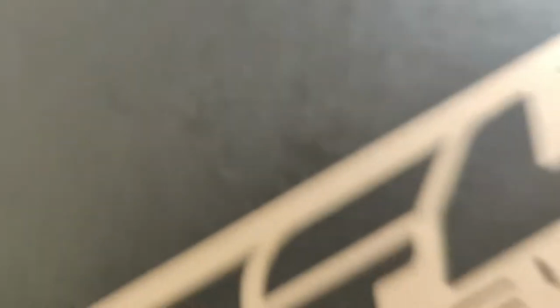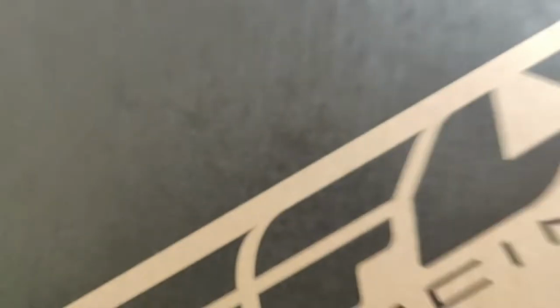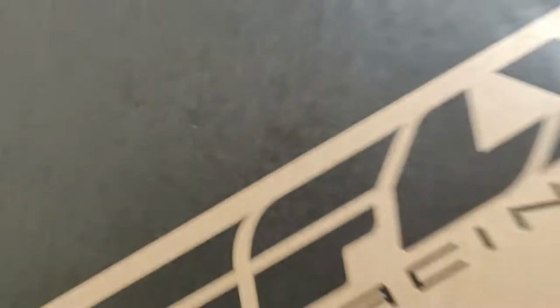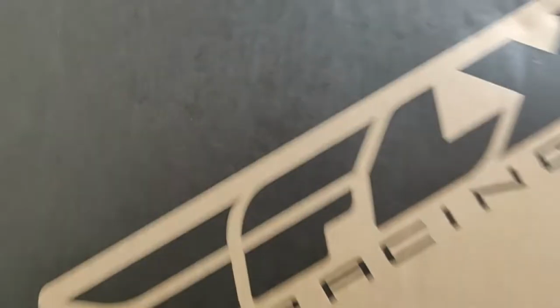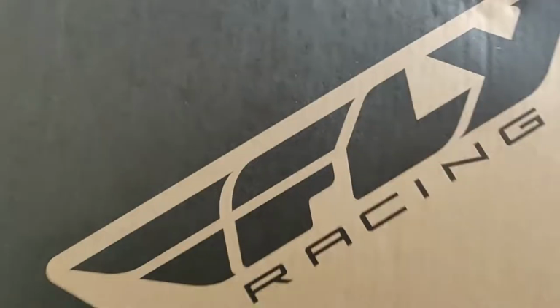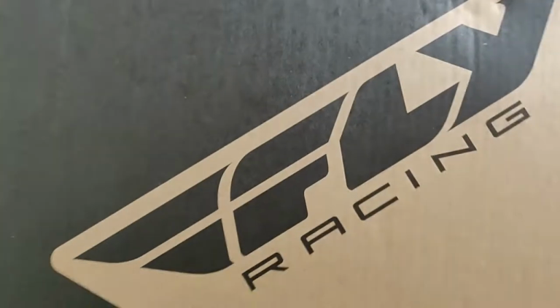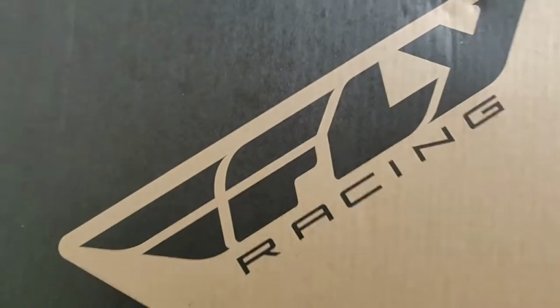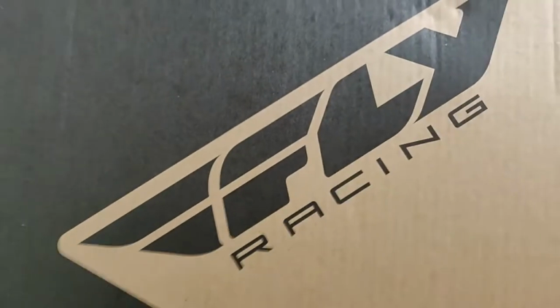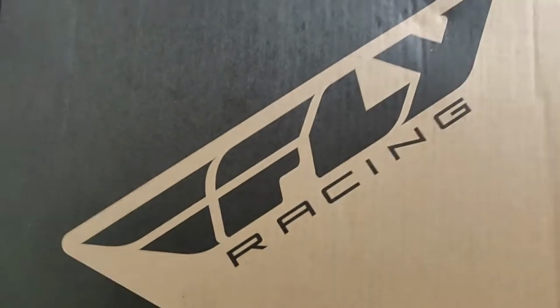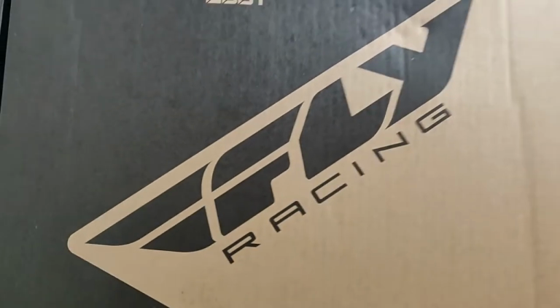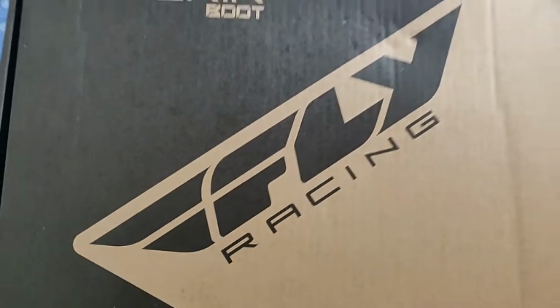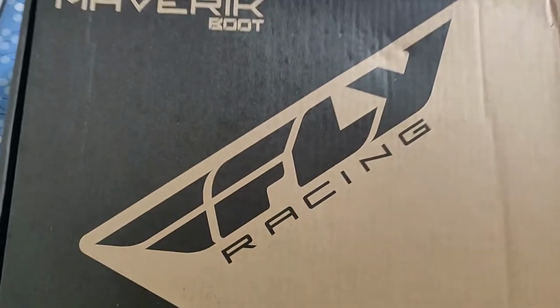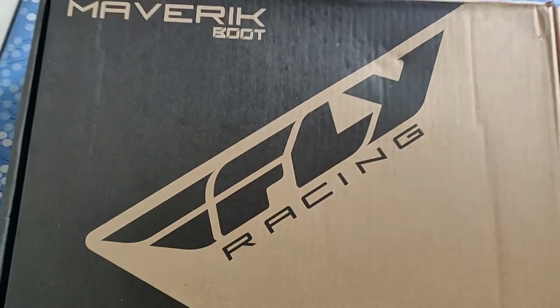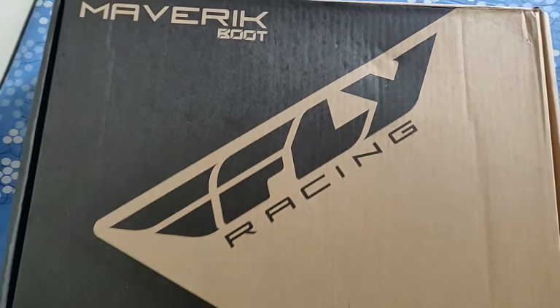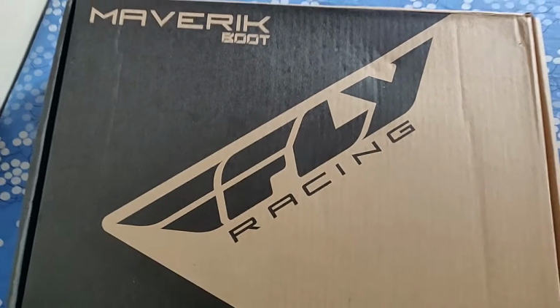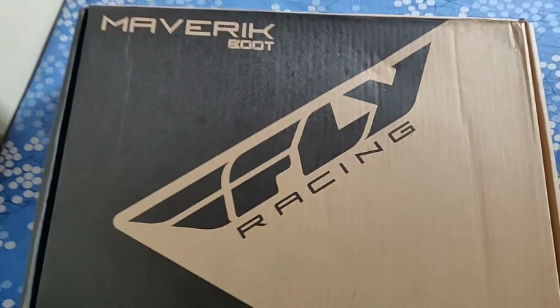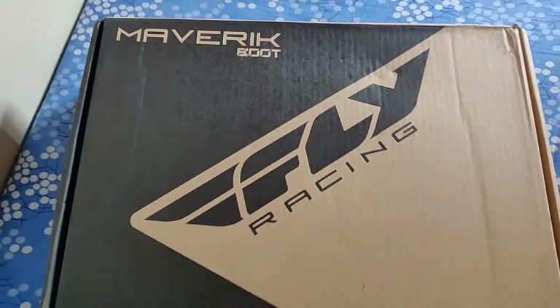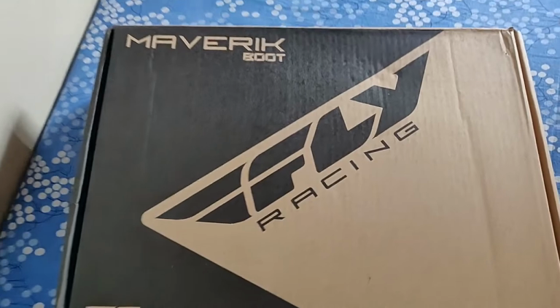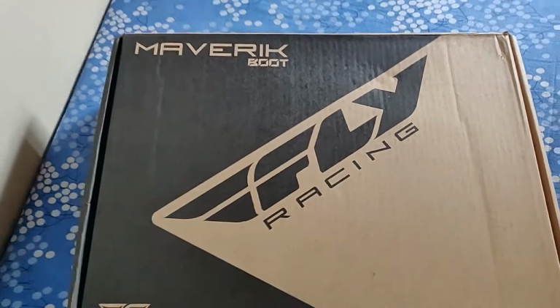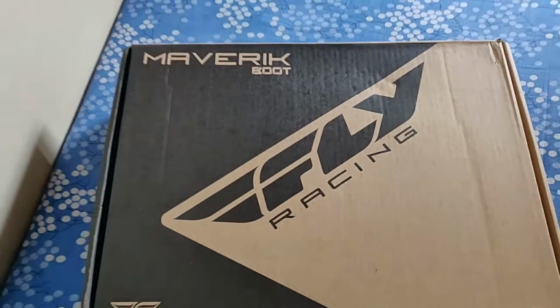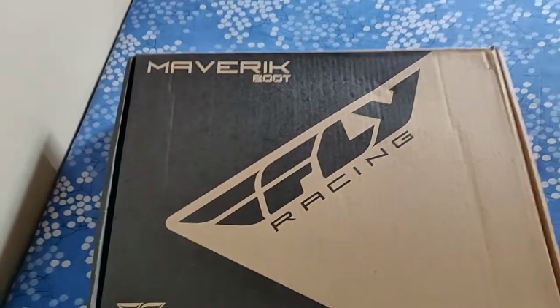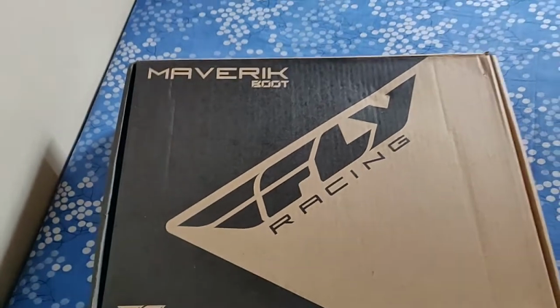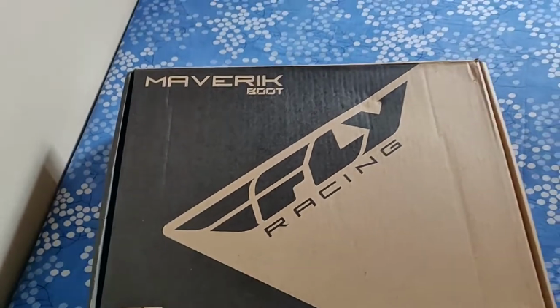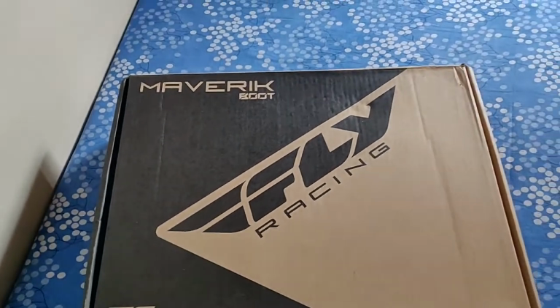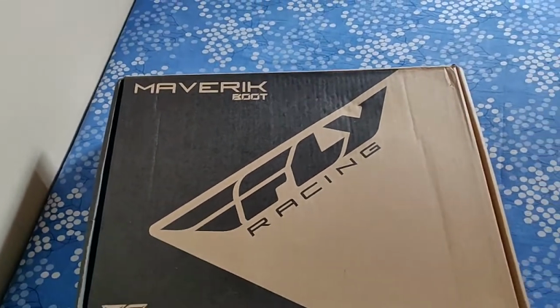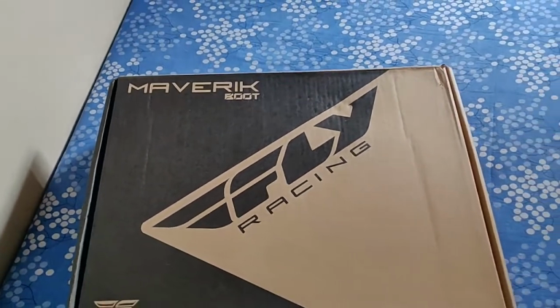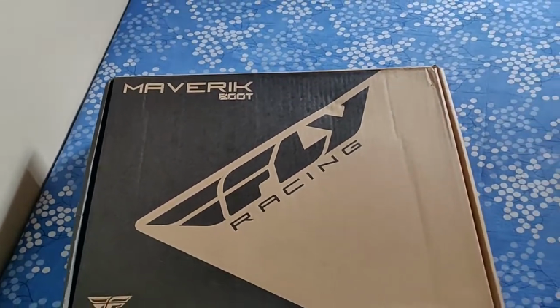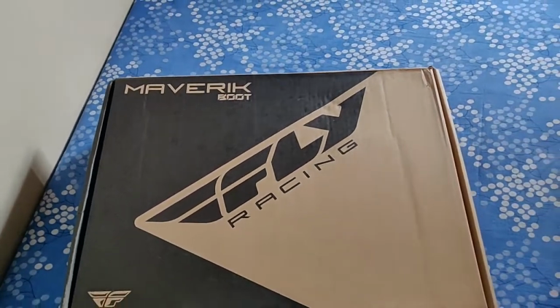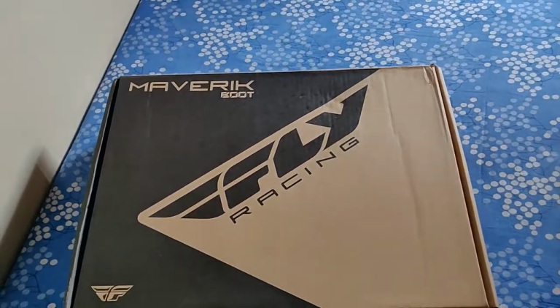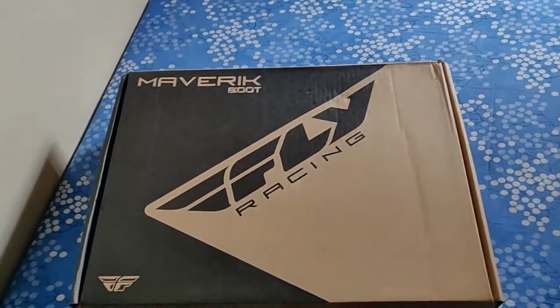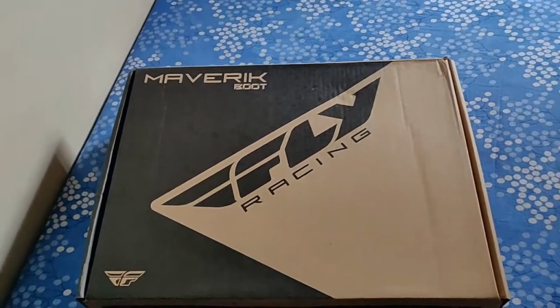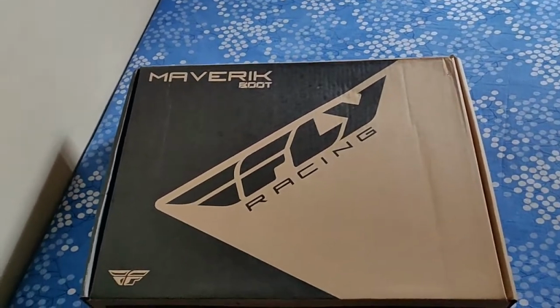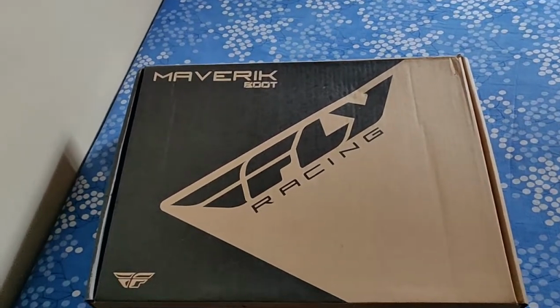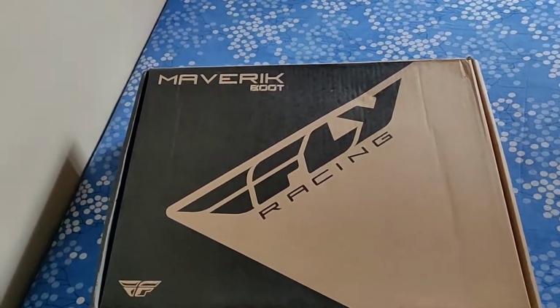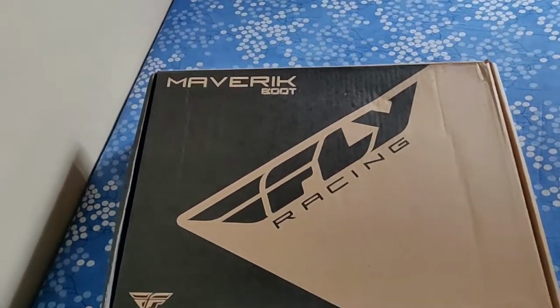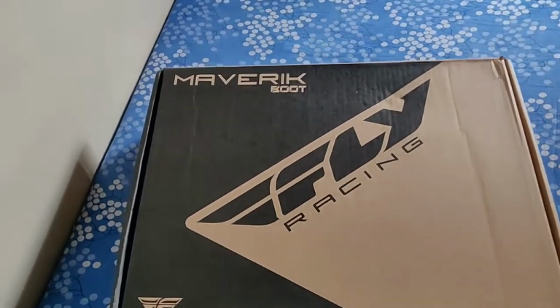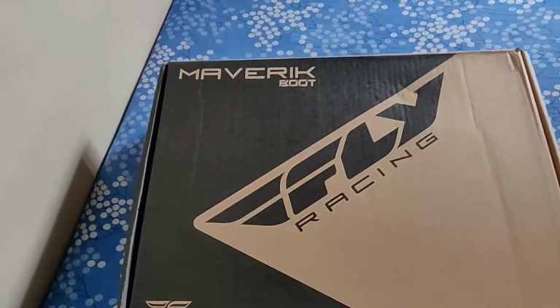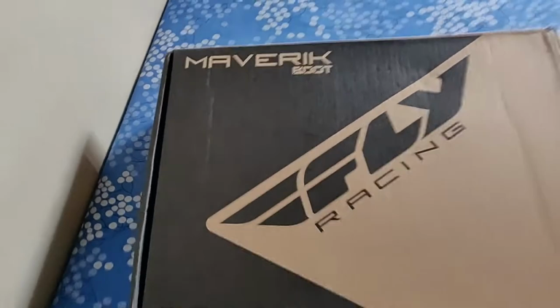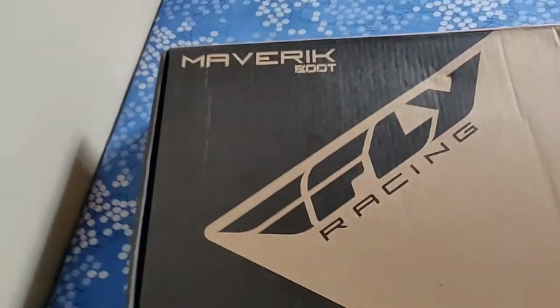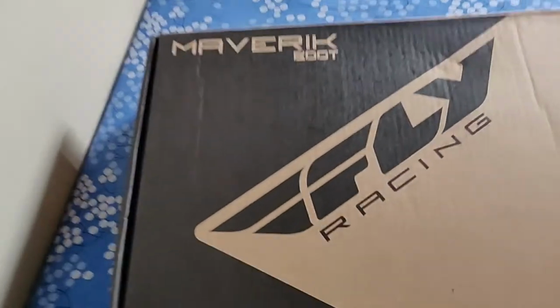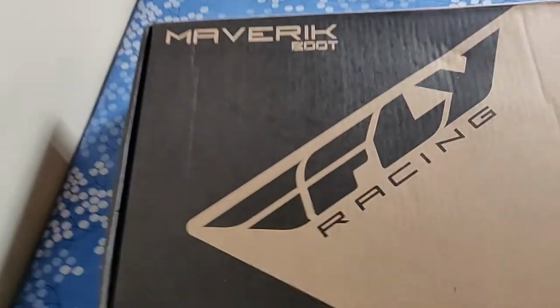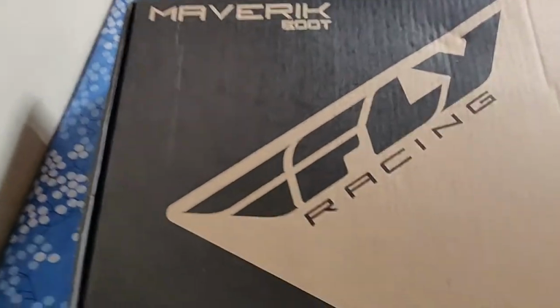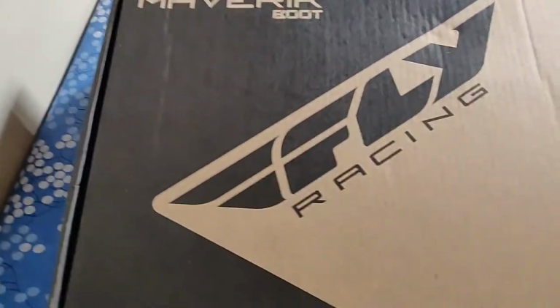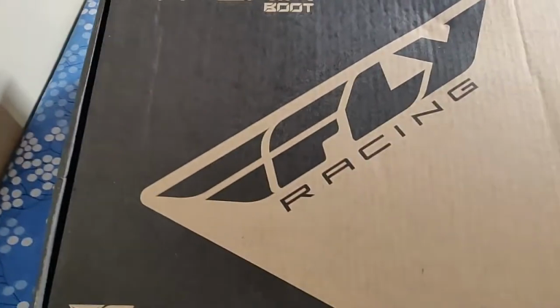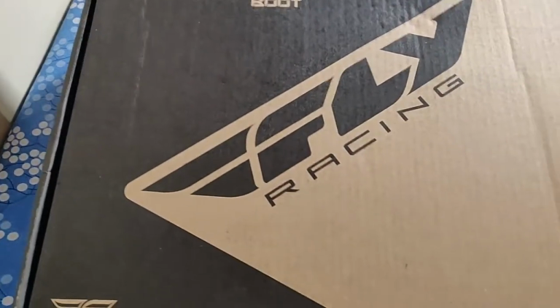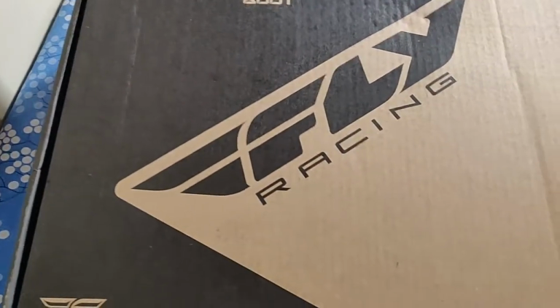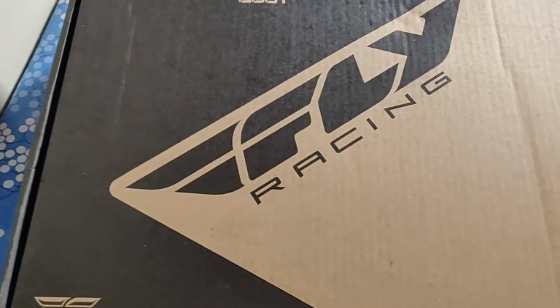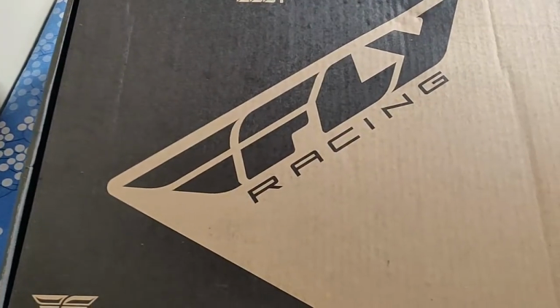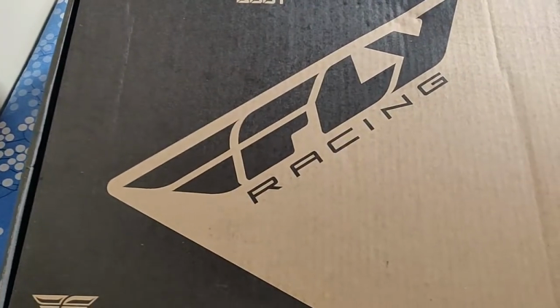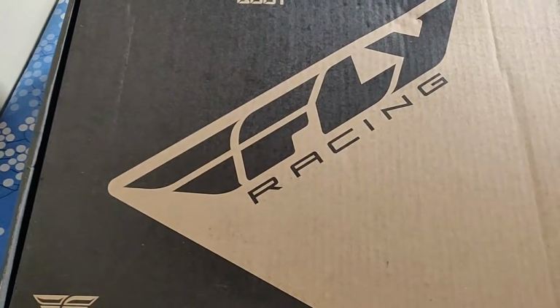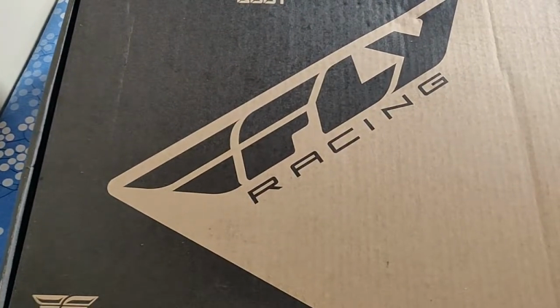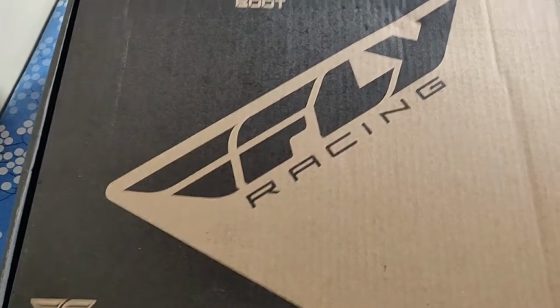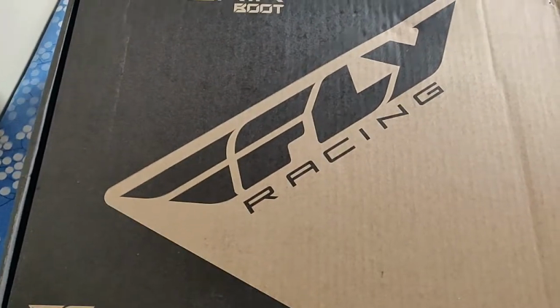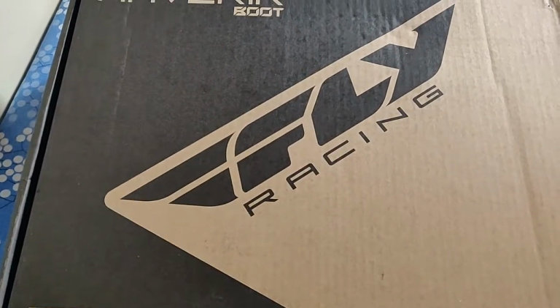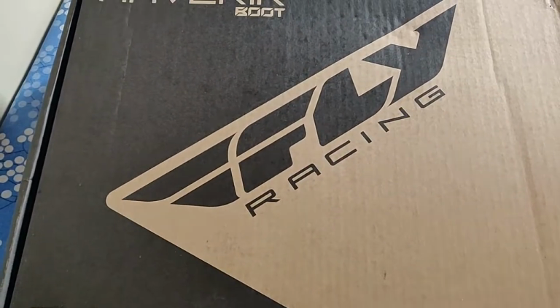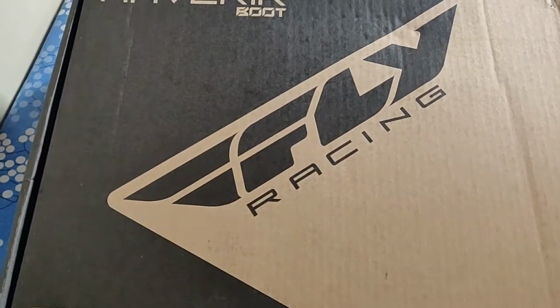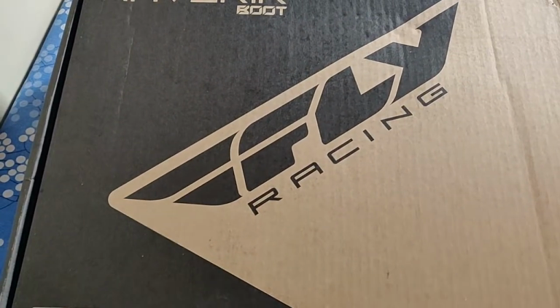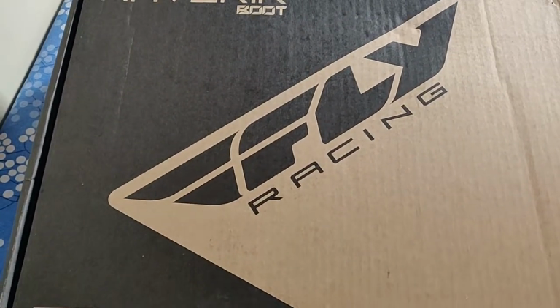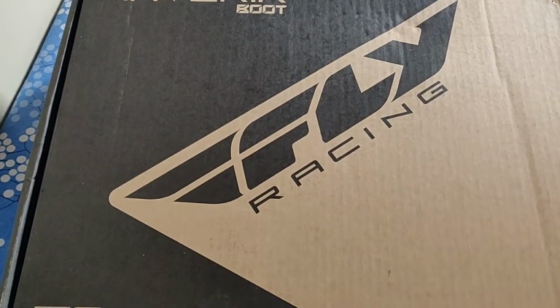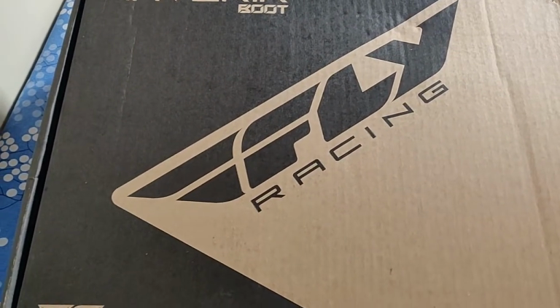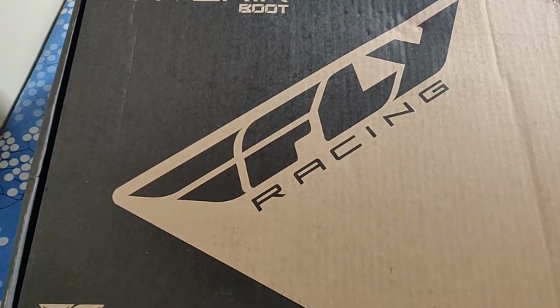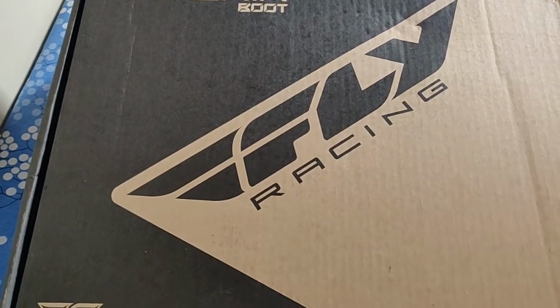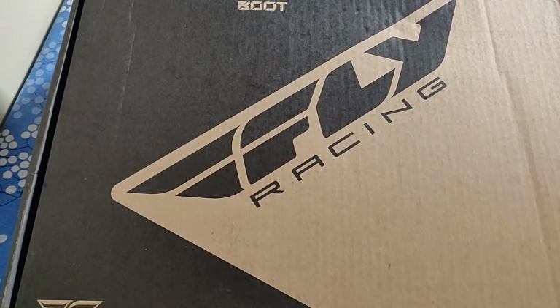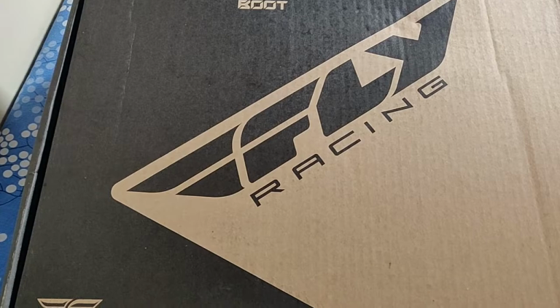Here they are — the Maverick Fly Racing Boots.